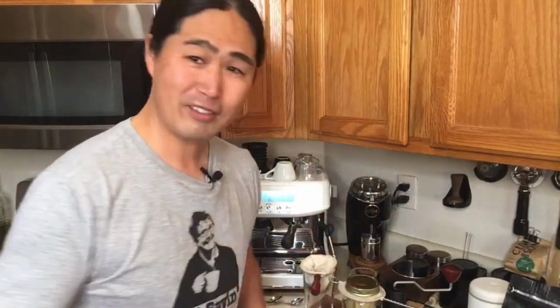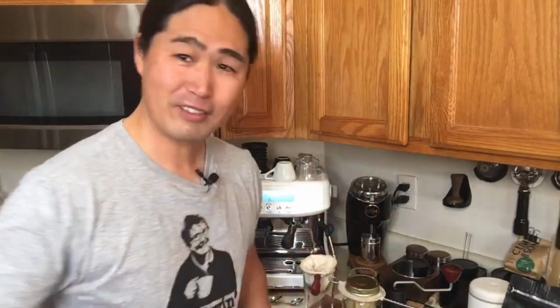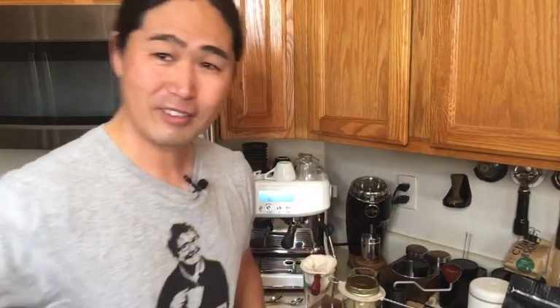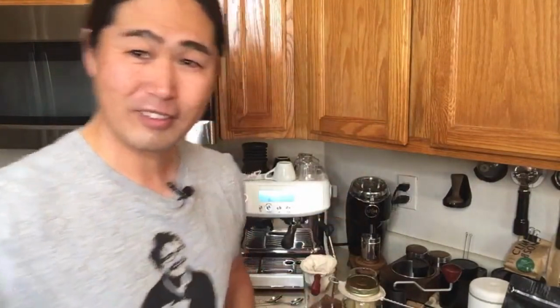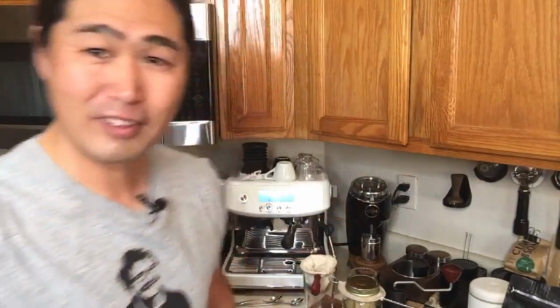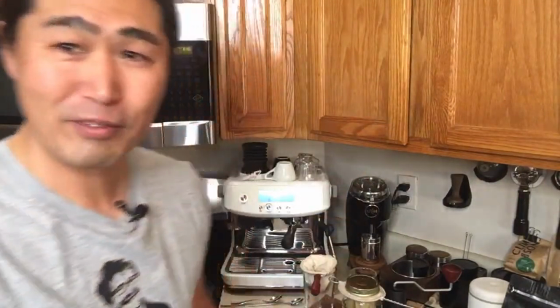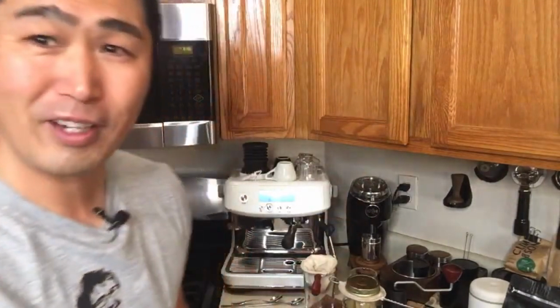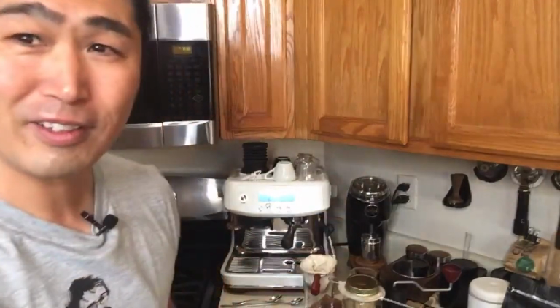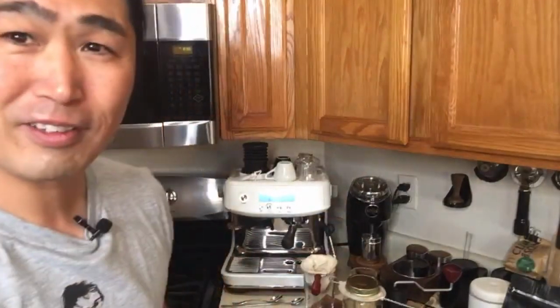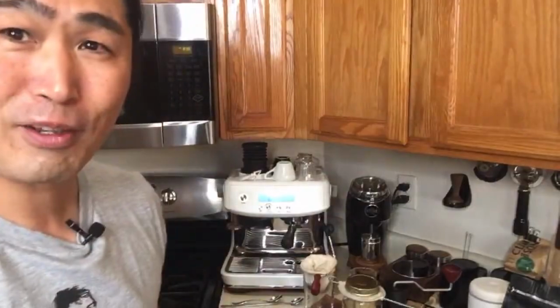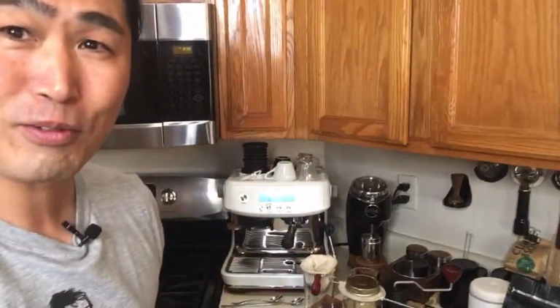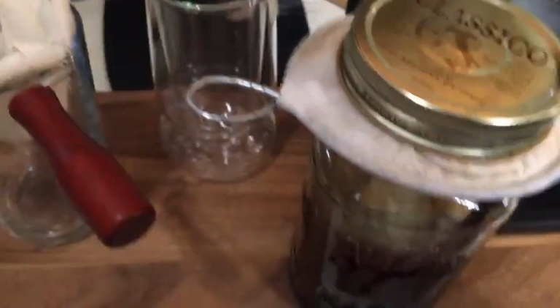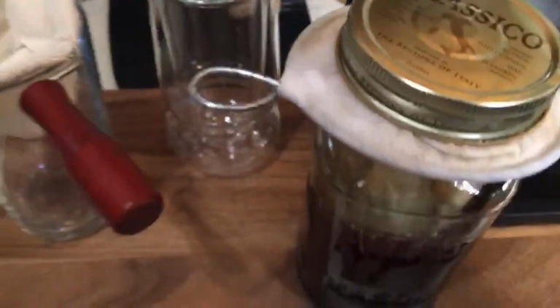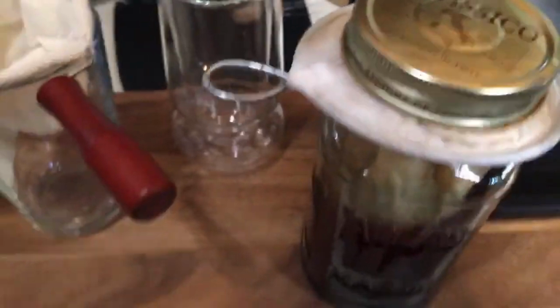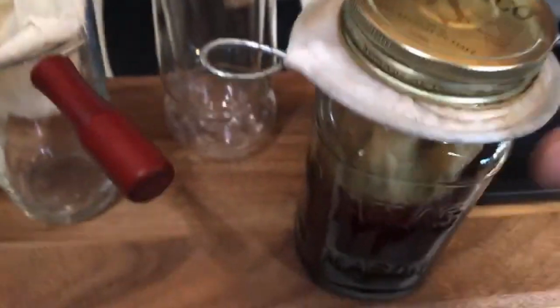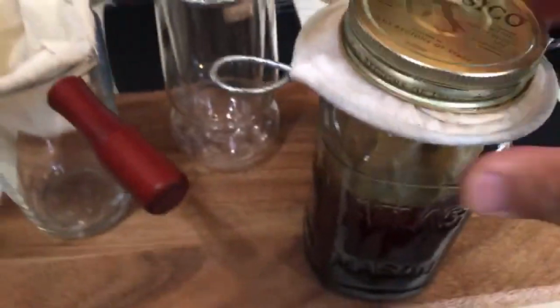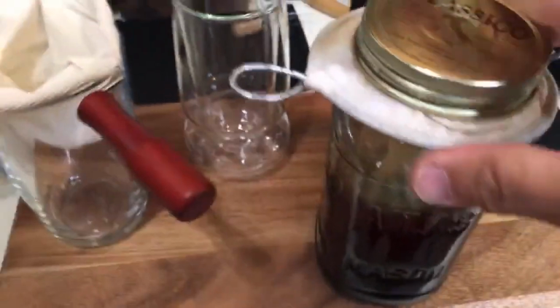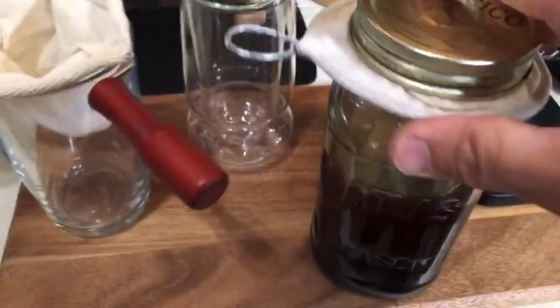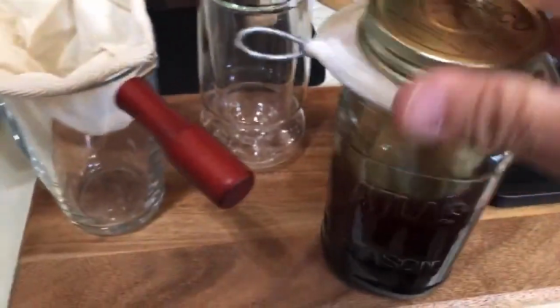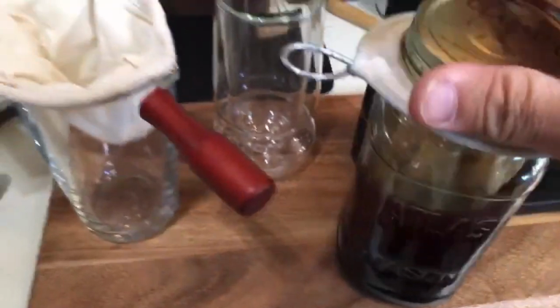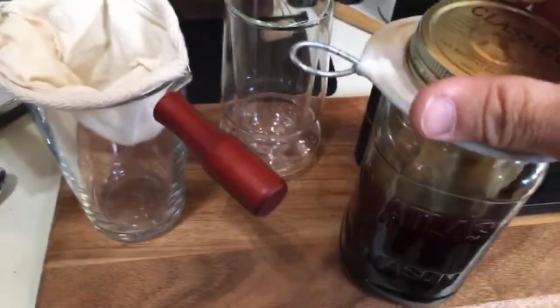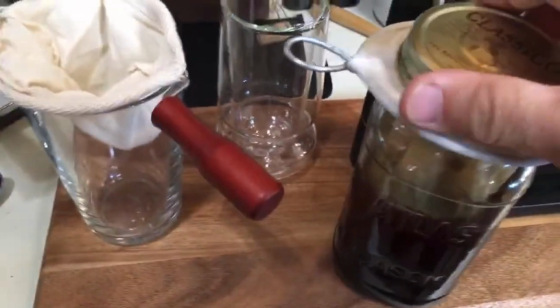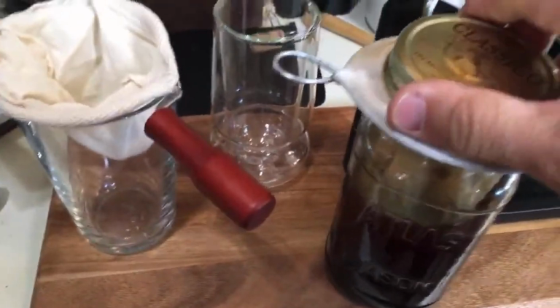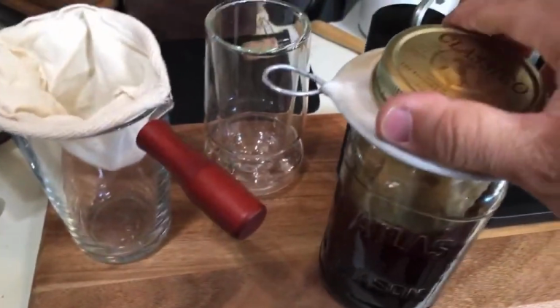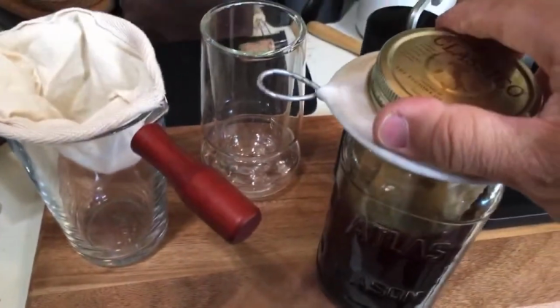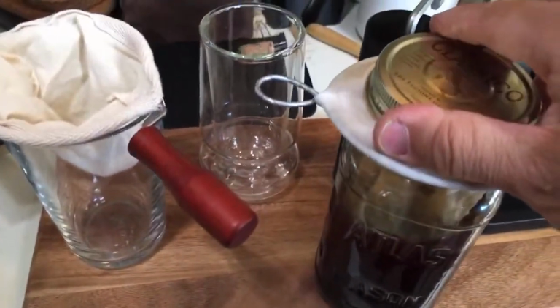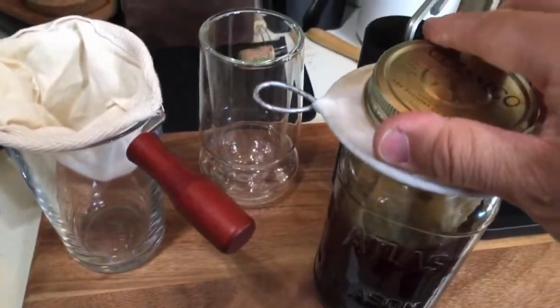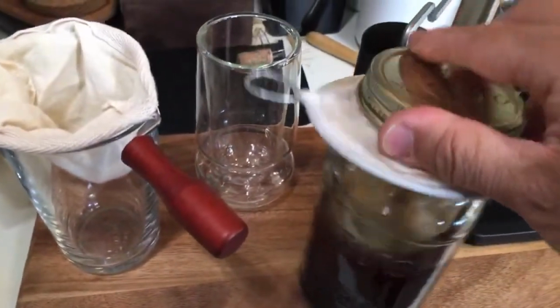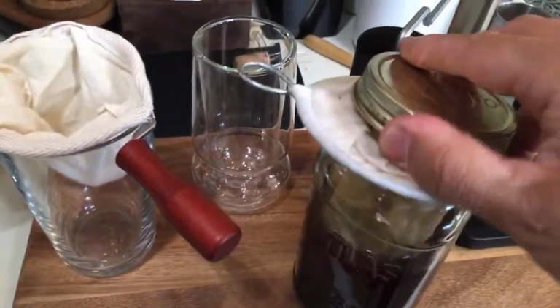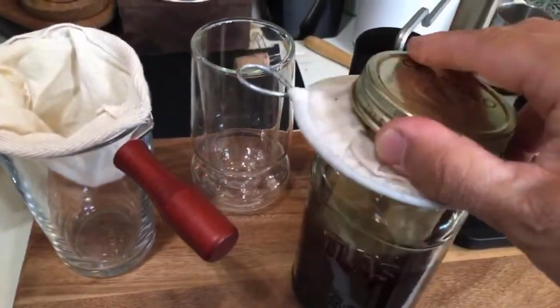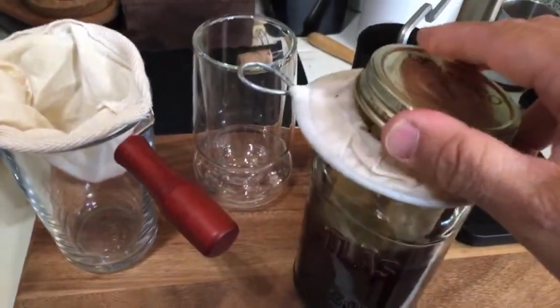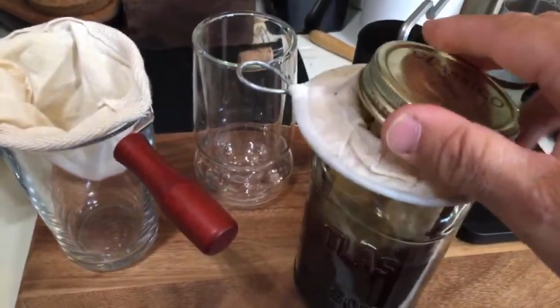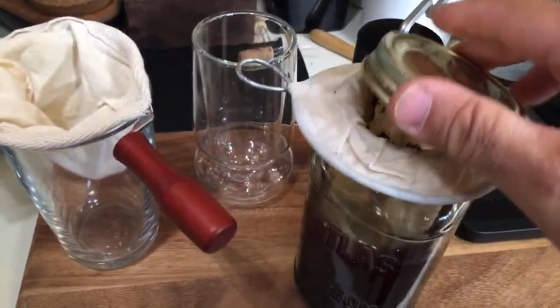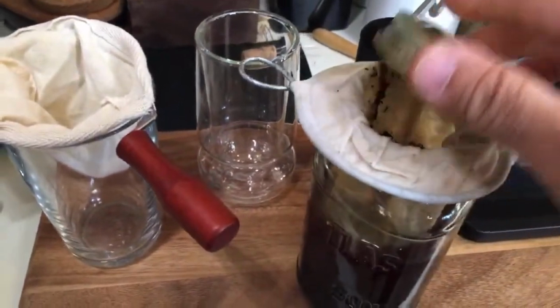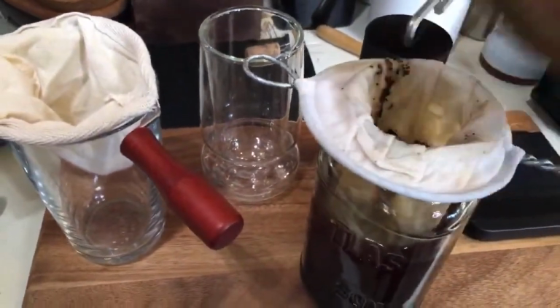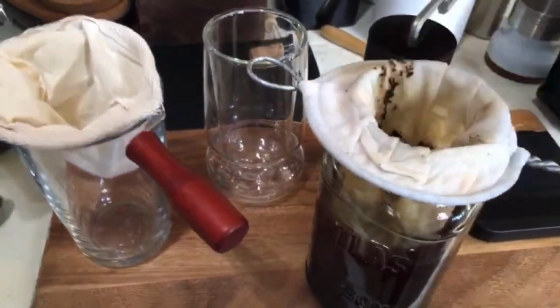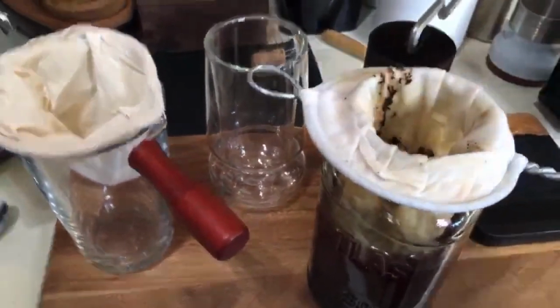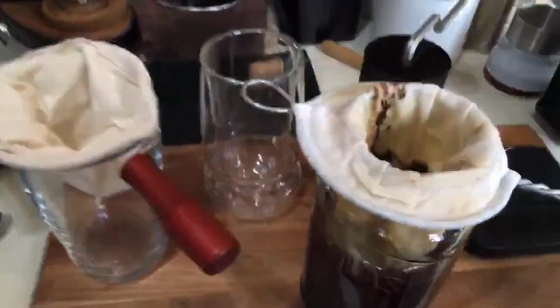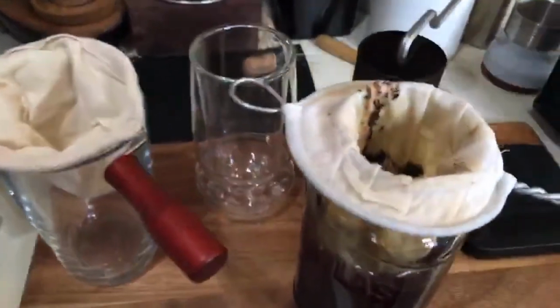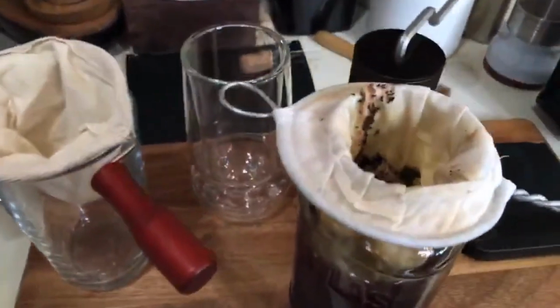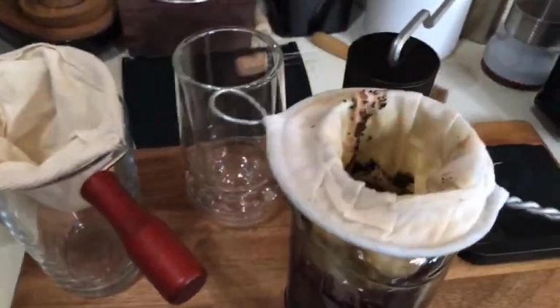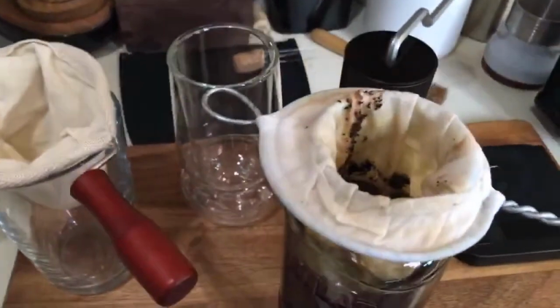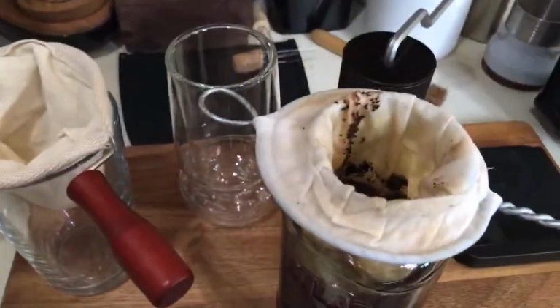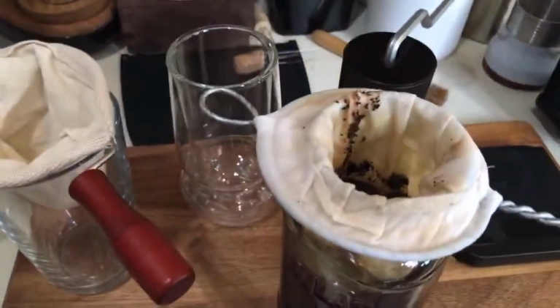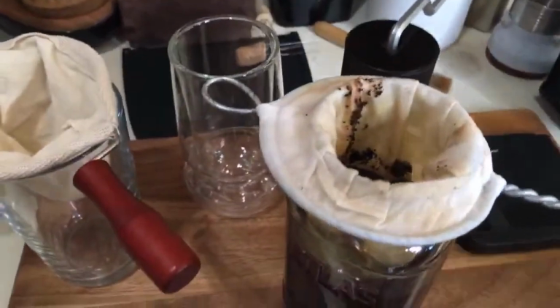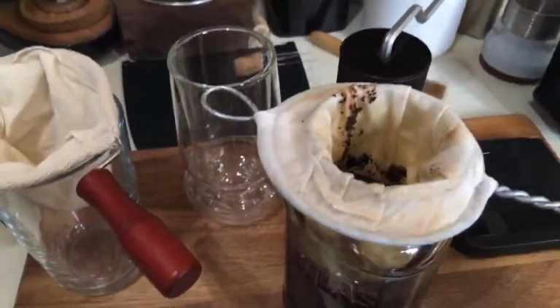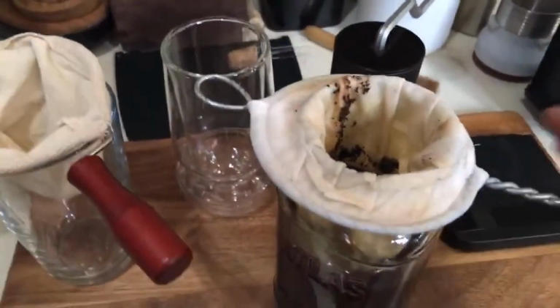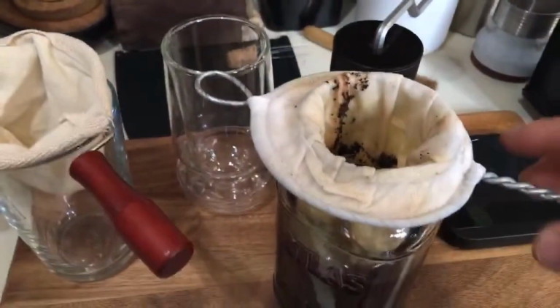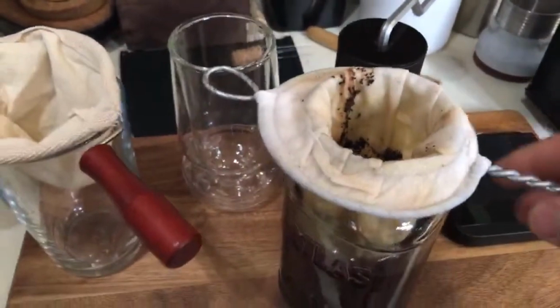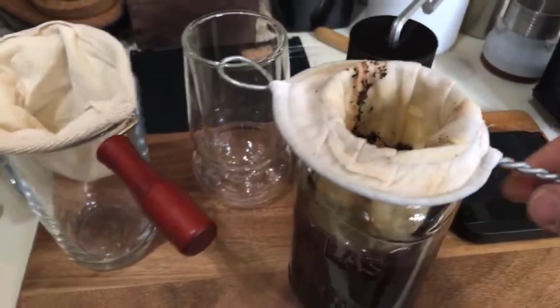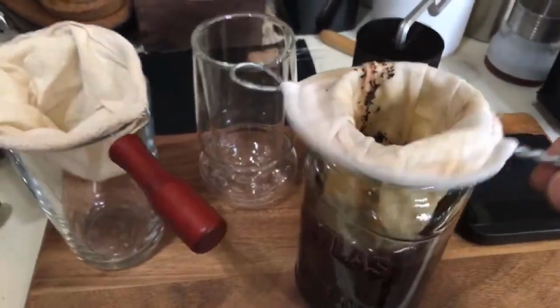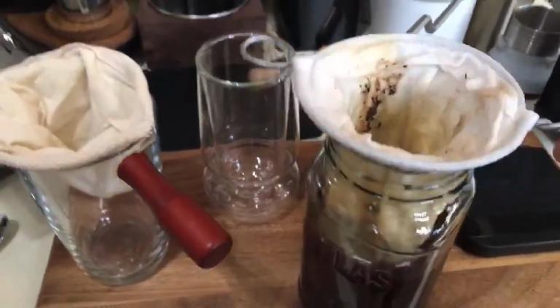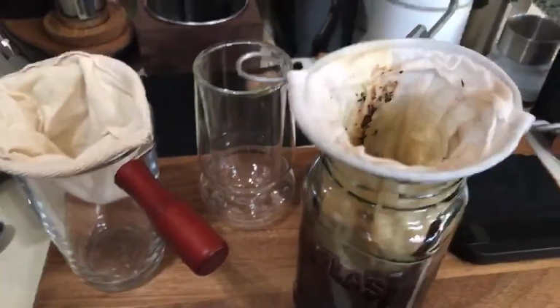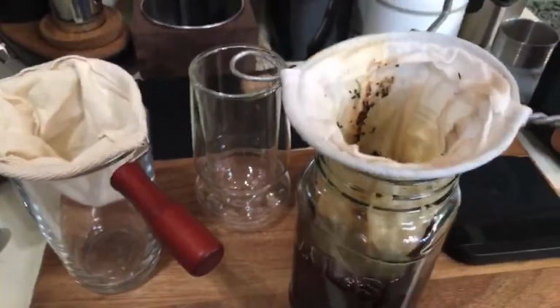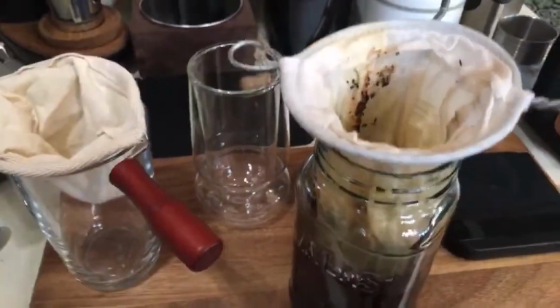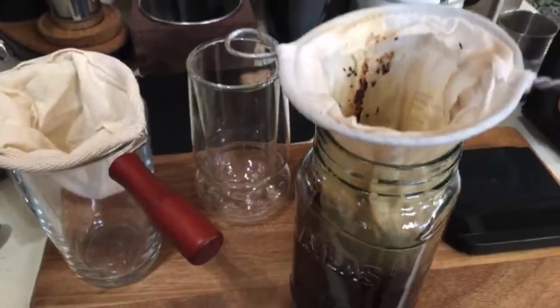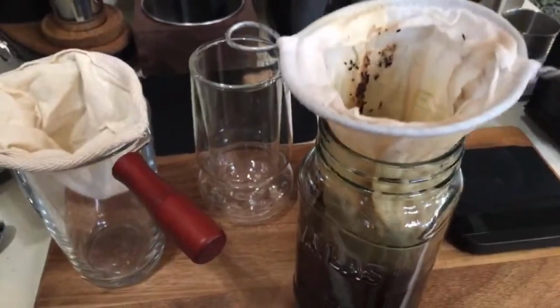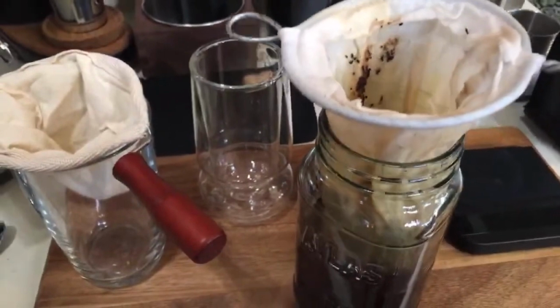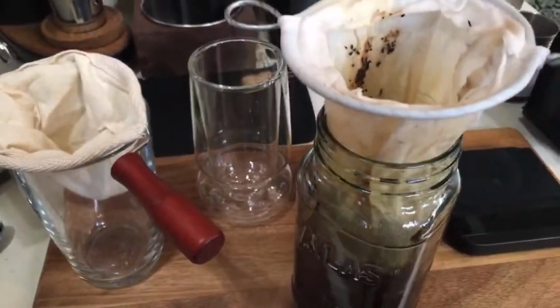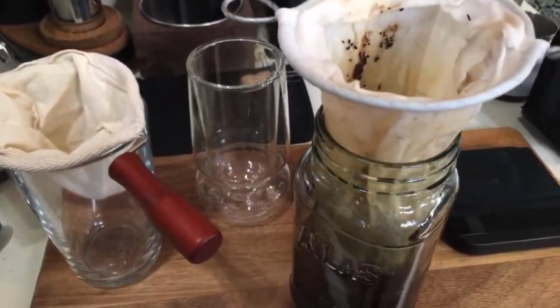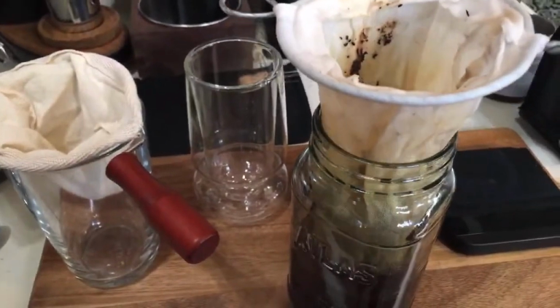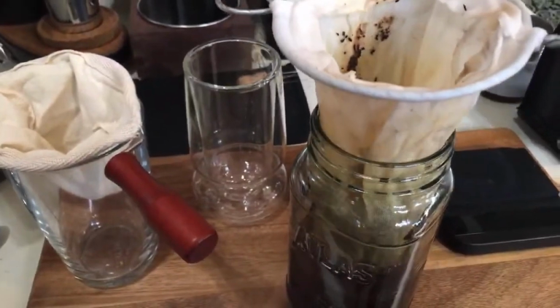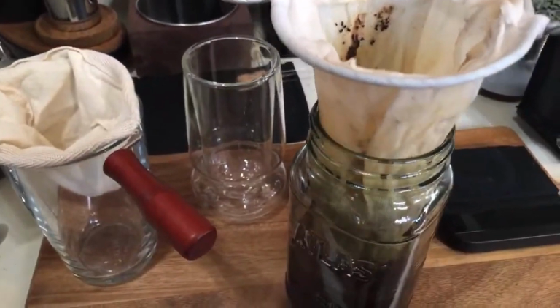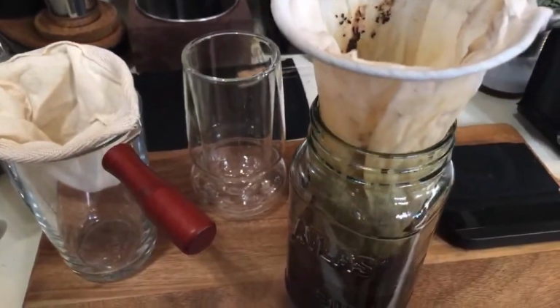Let me give you guys a close-up. I was using 40 grams of coffee, and I'm going to add 400 grams of water.